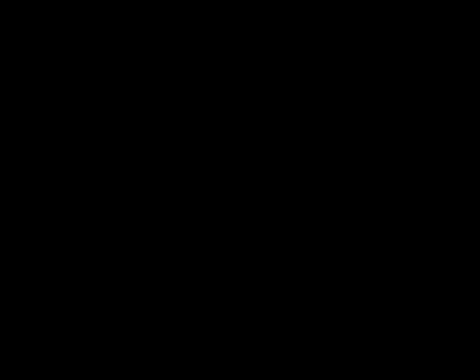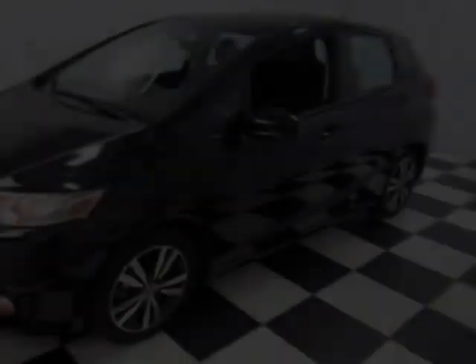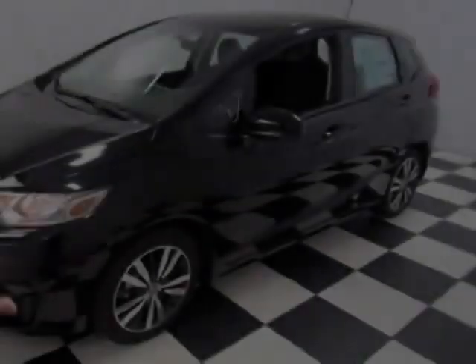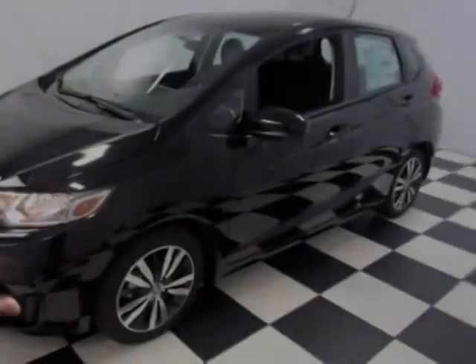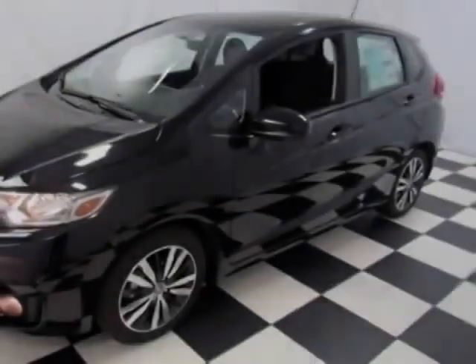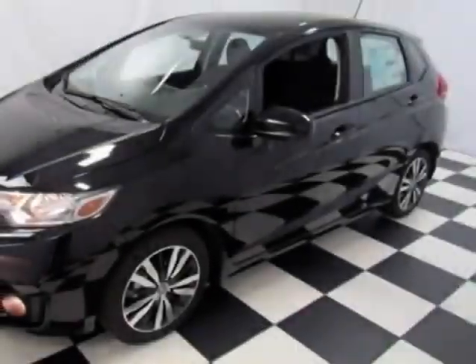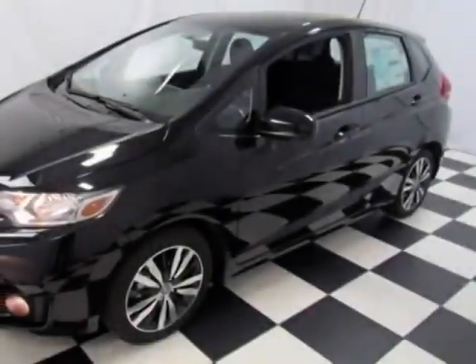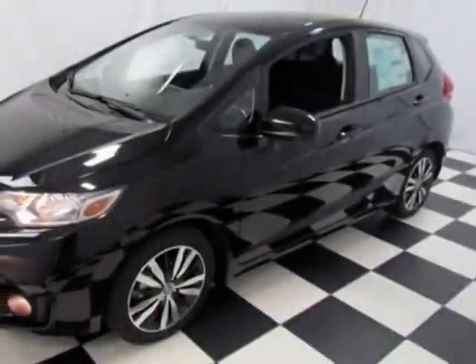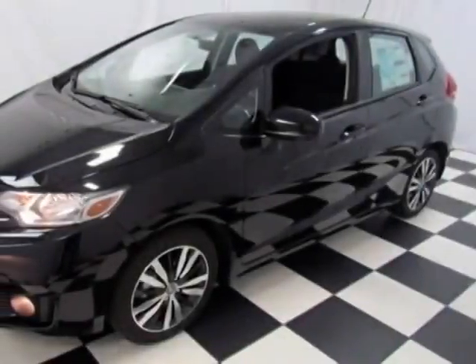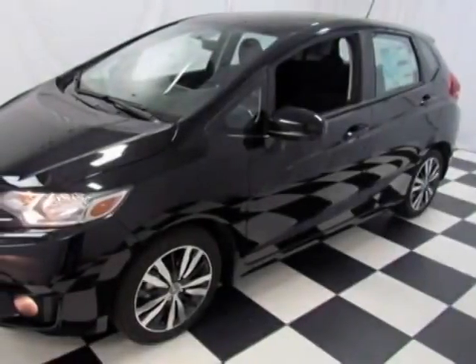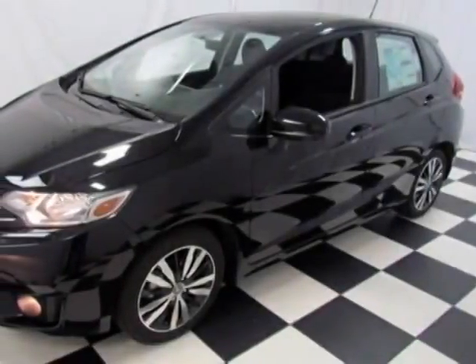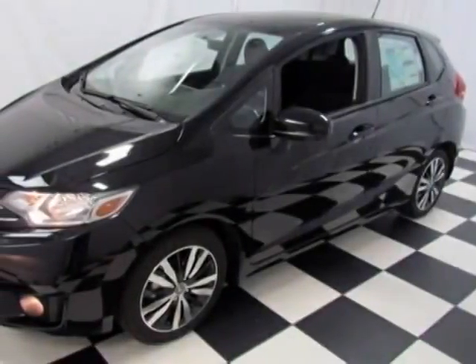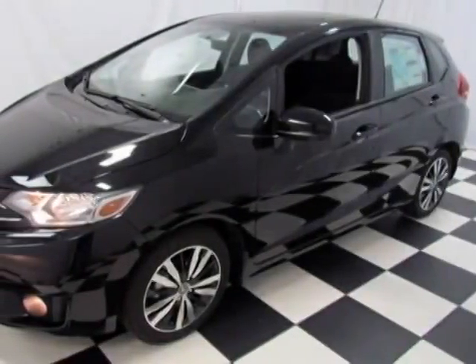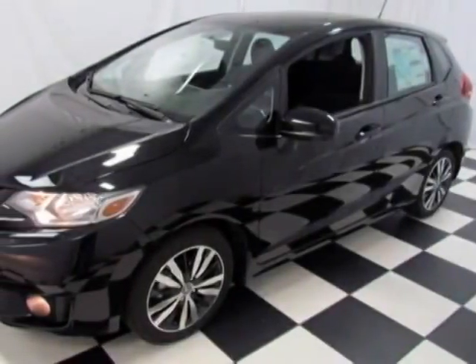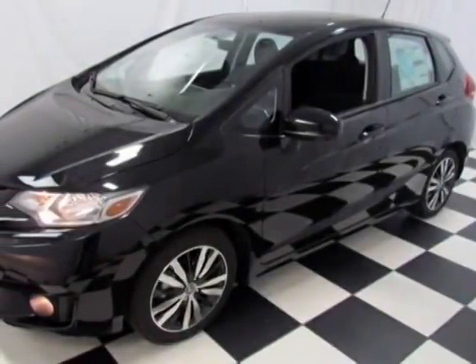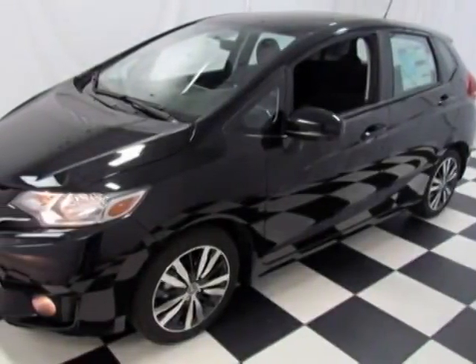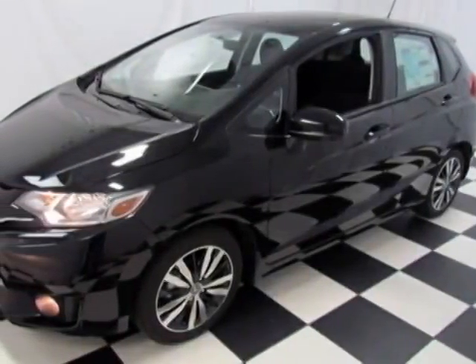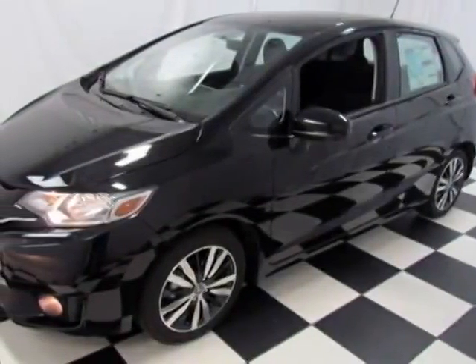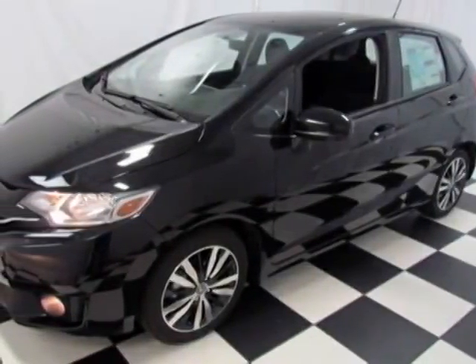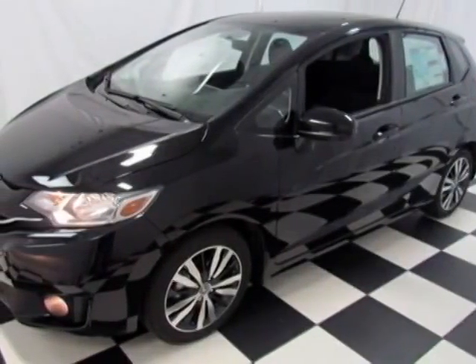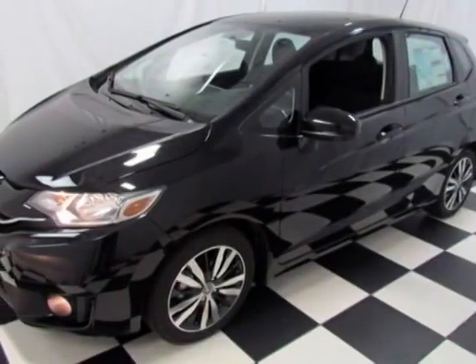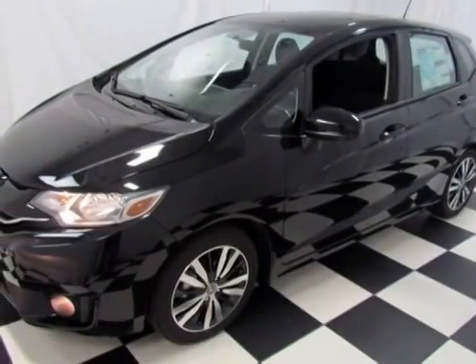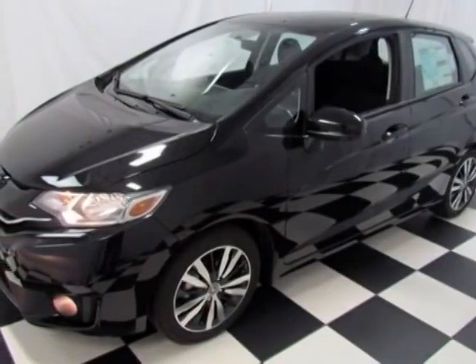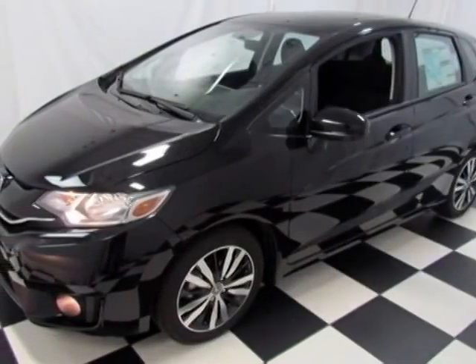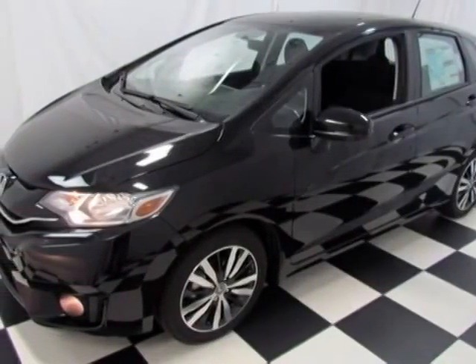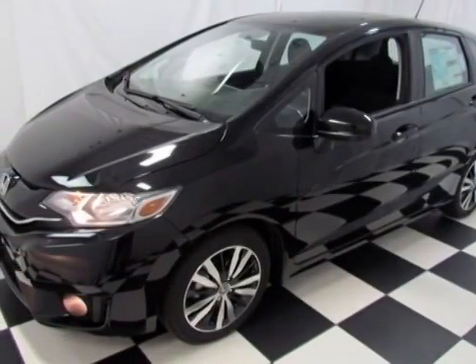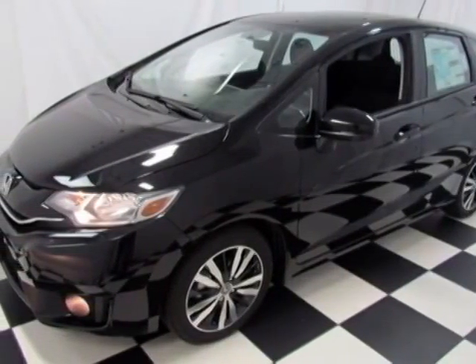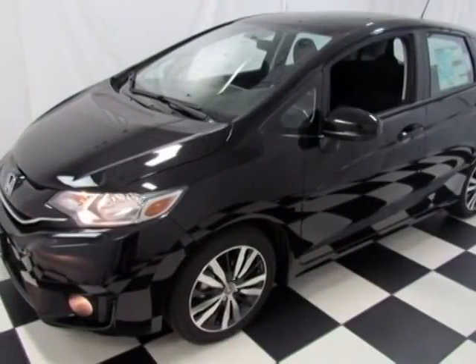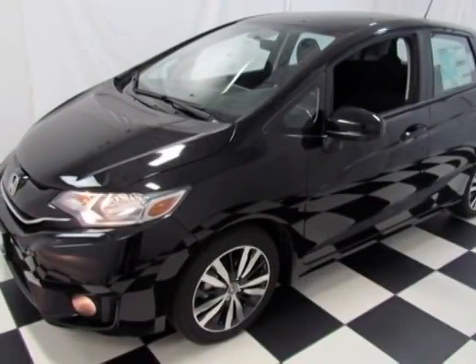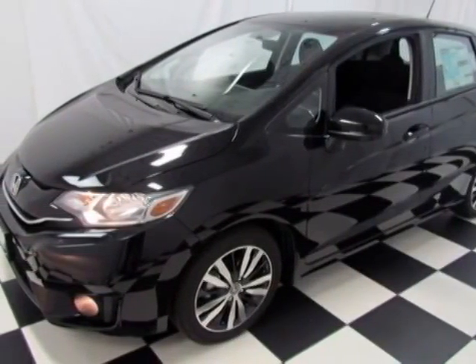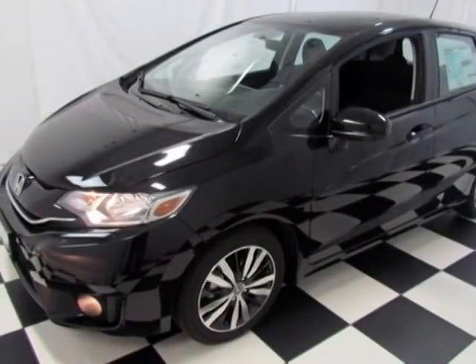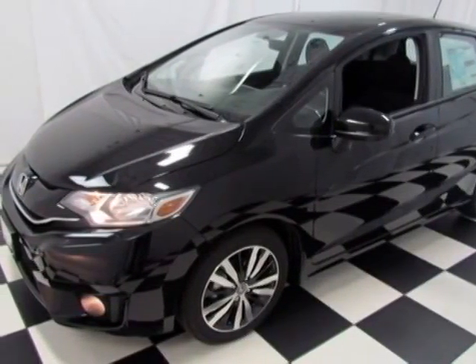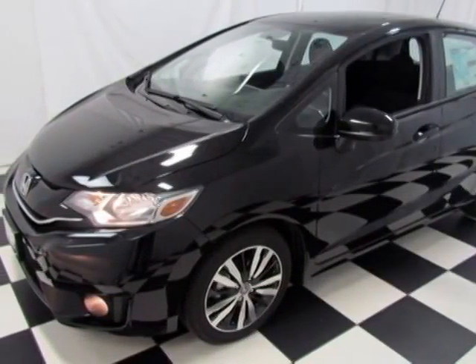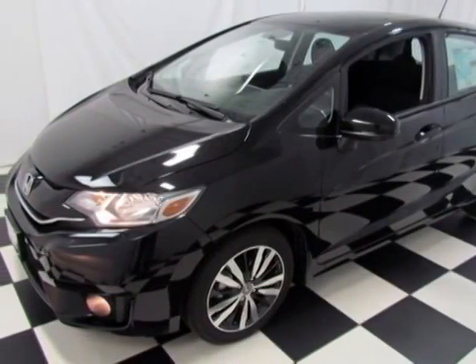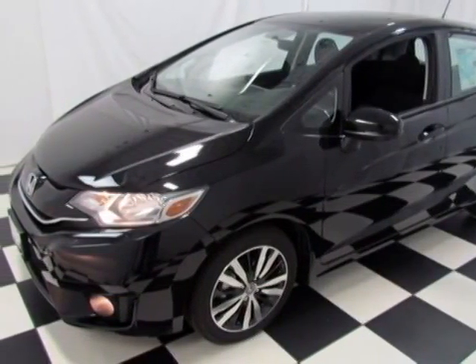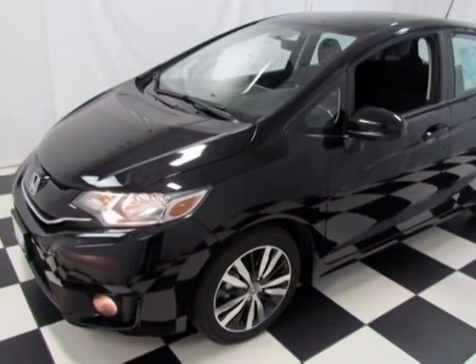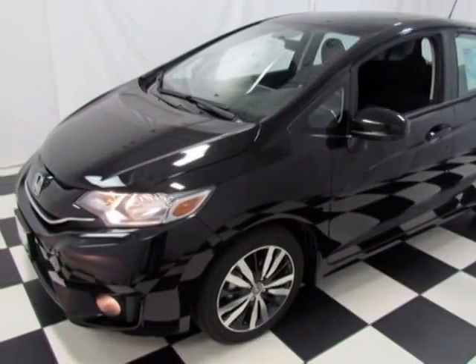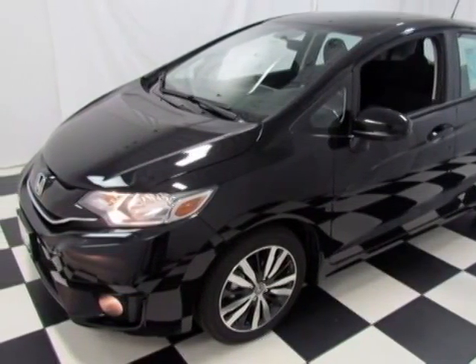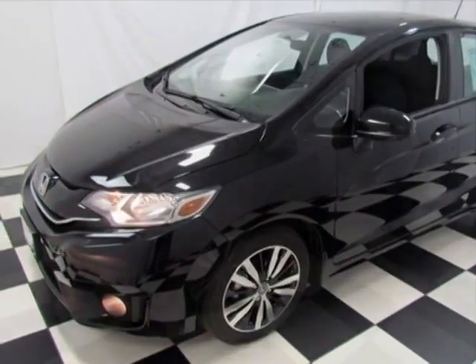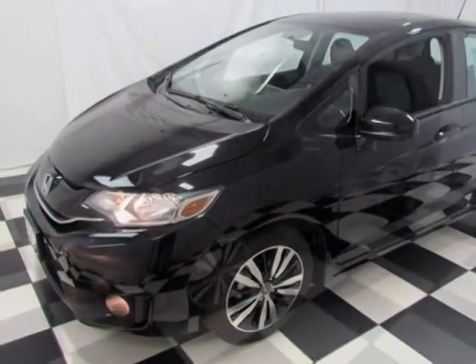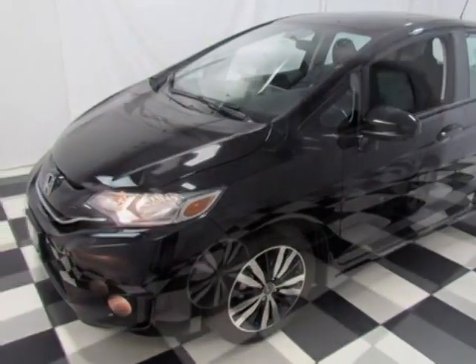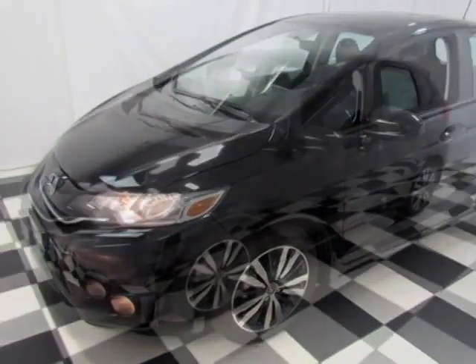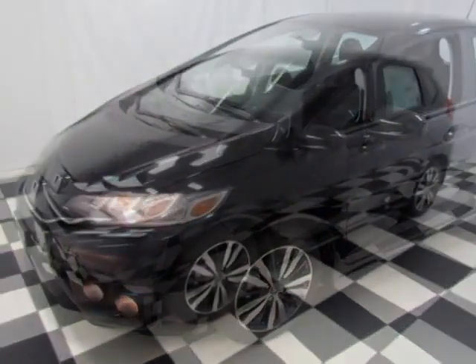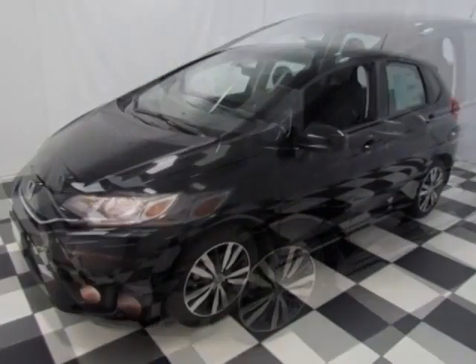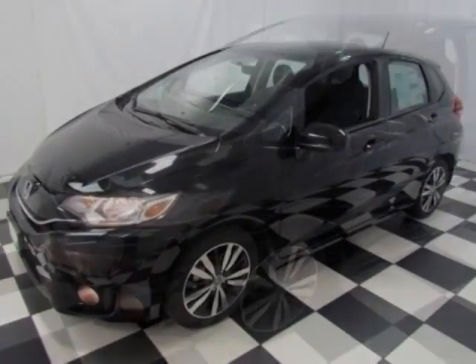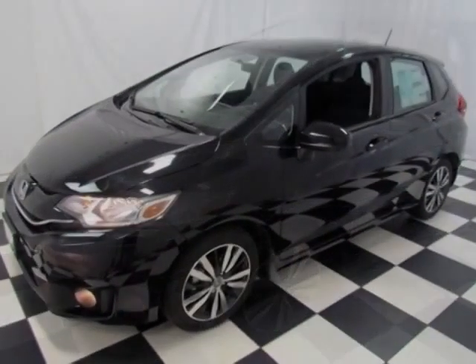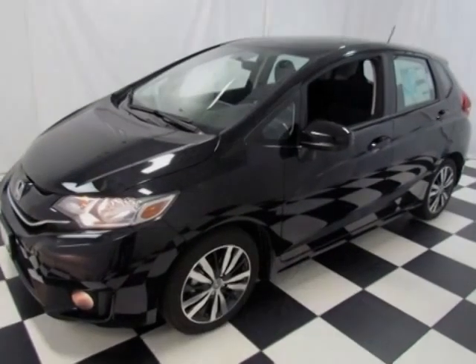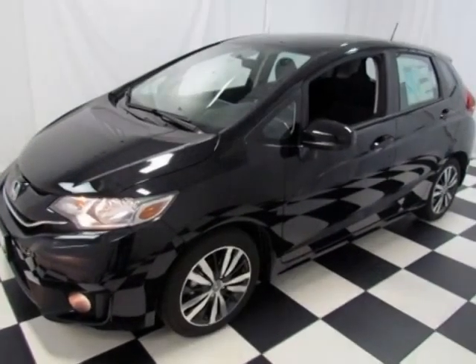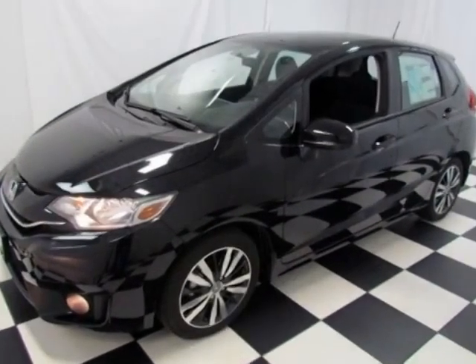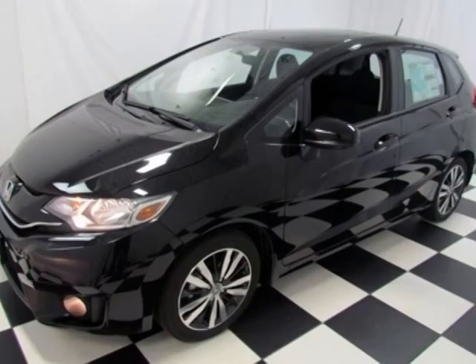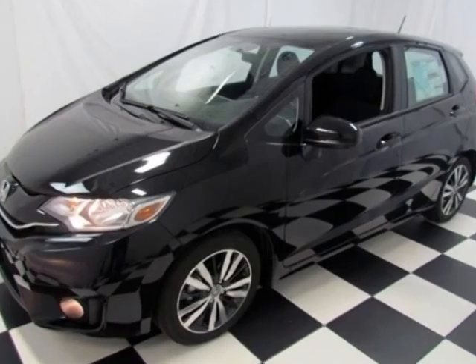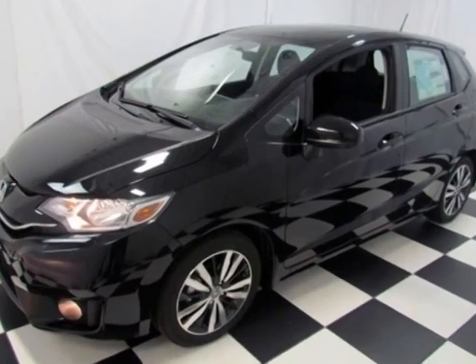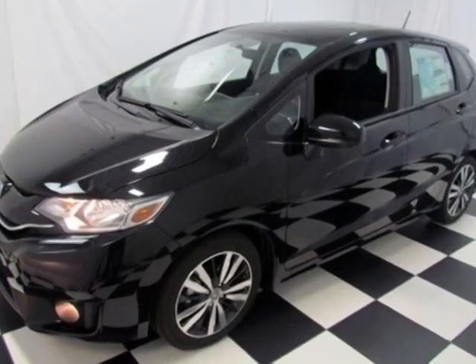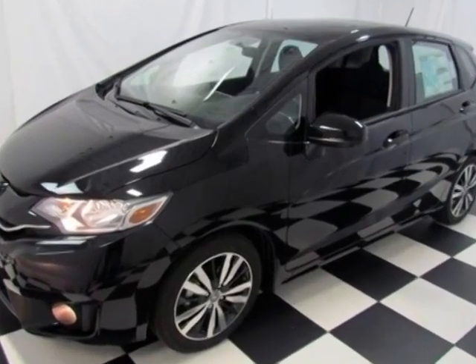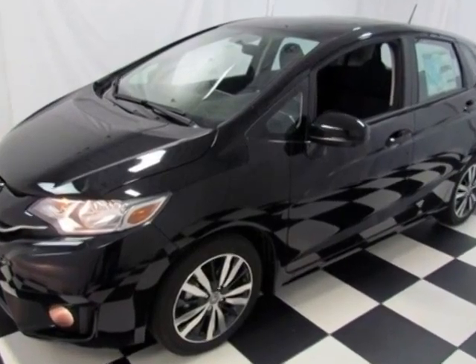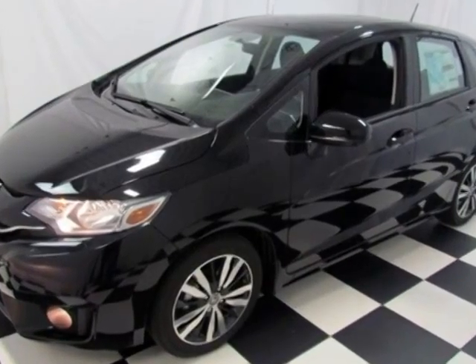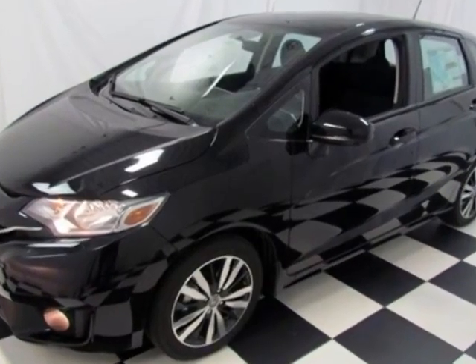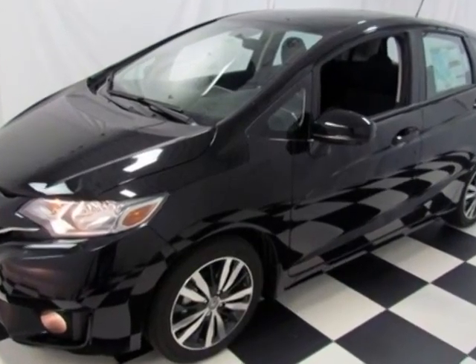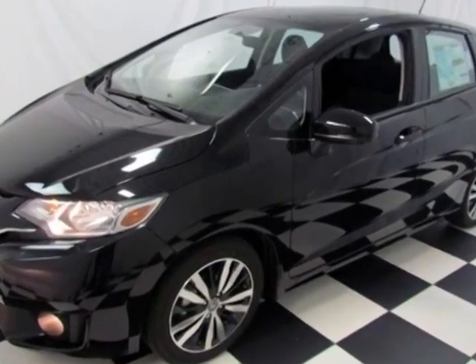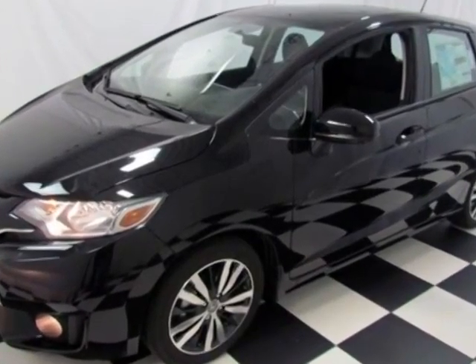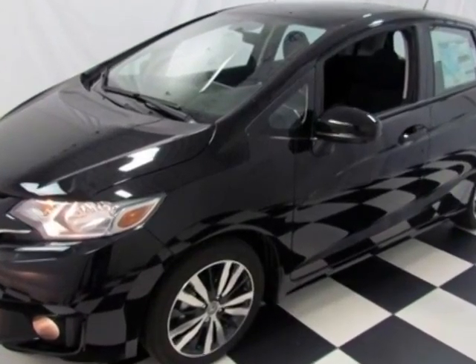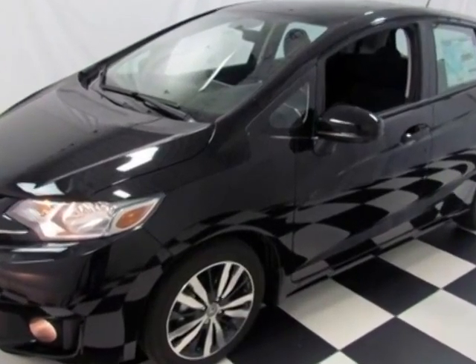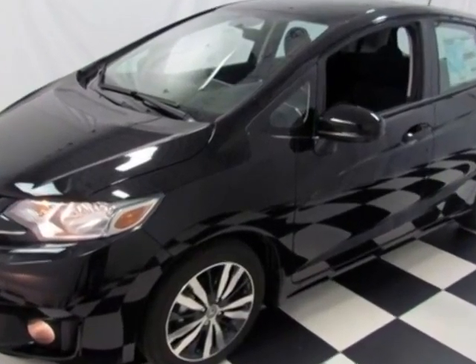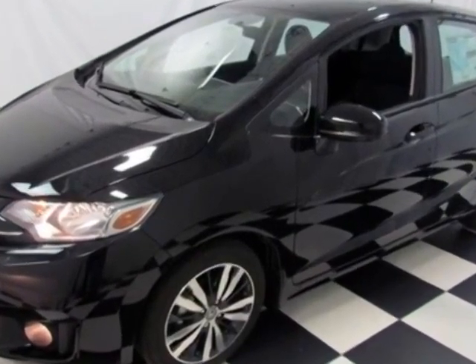Check out this new 2015 Honda Fit. For your protection, this vehicle has a full factory warranty.